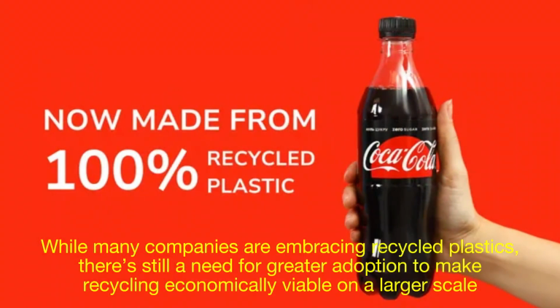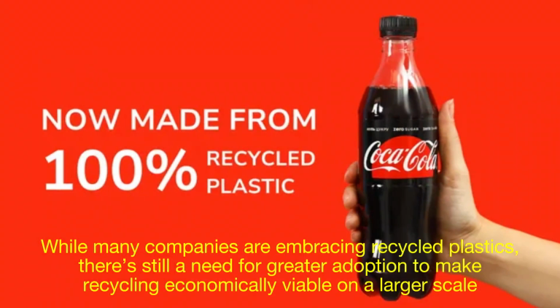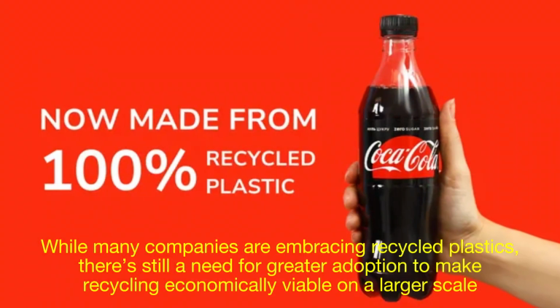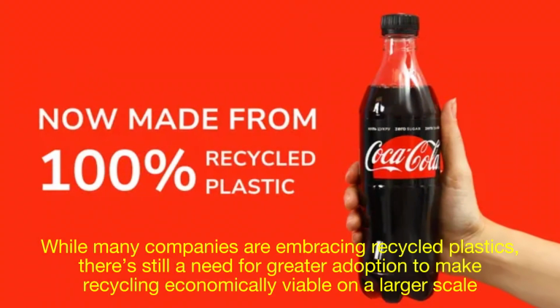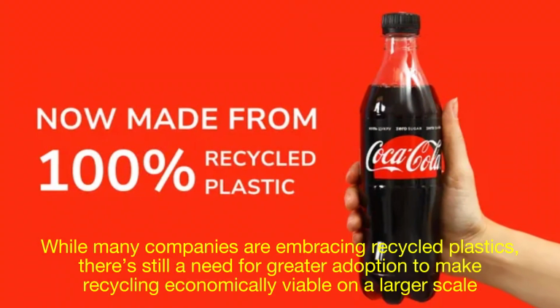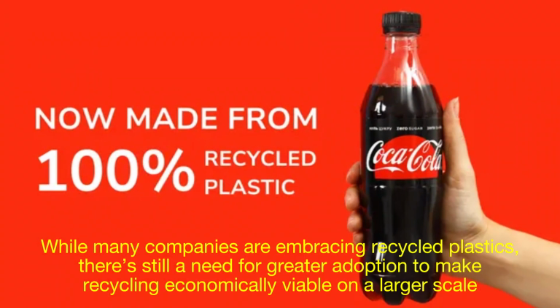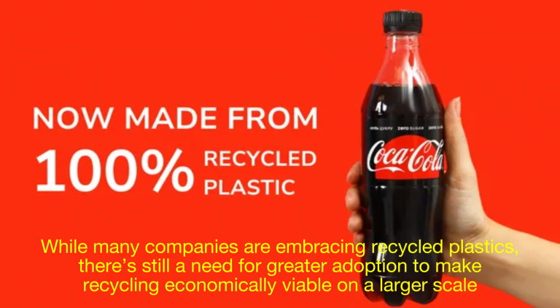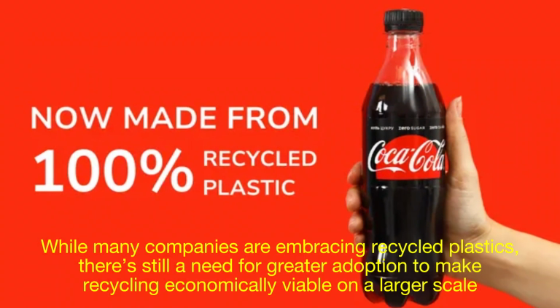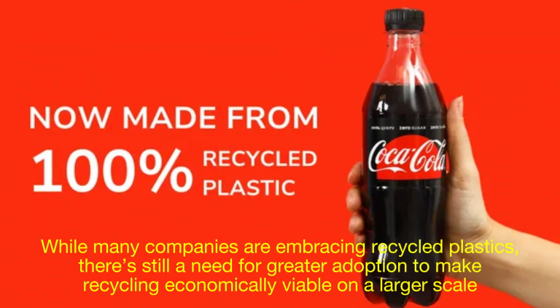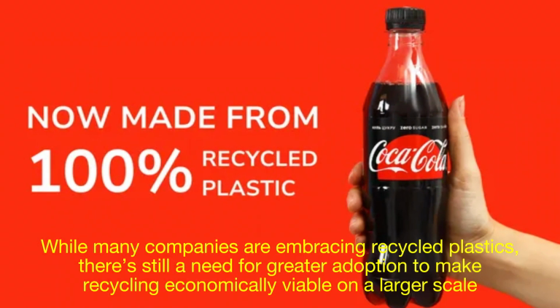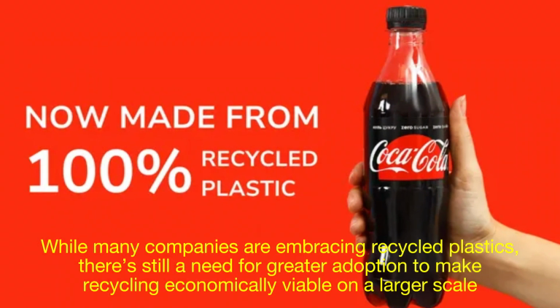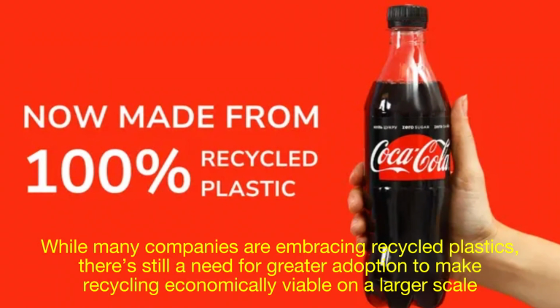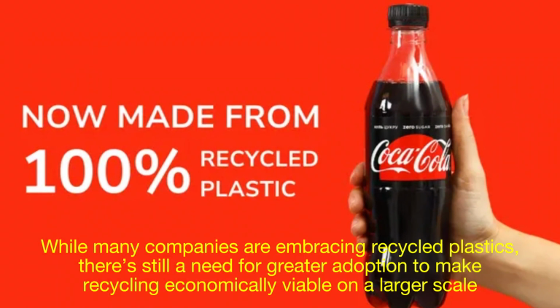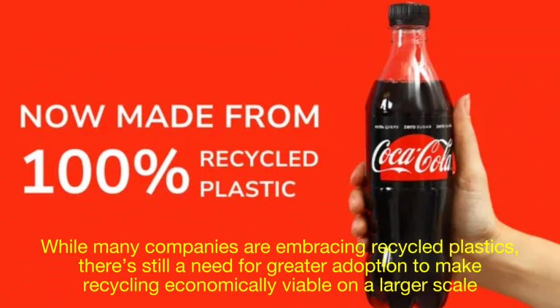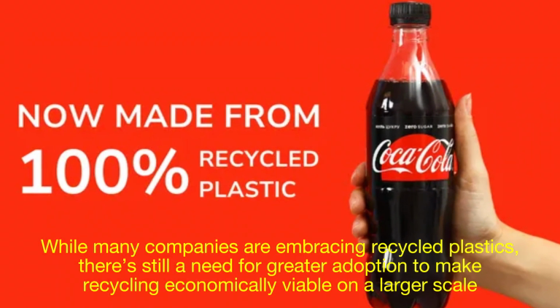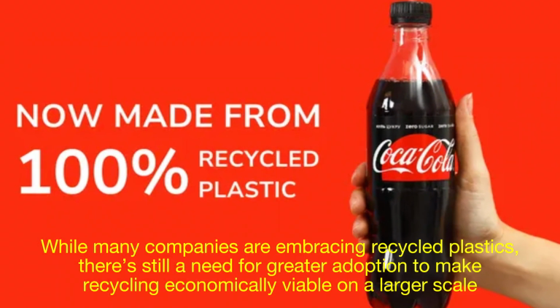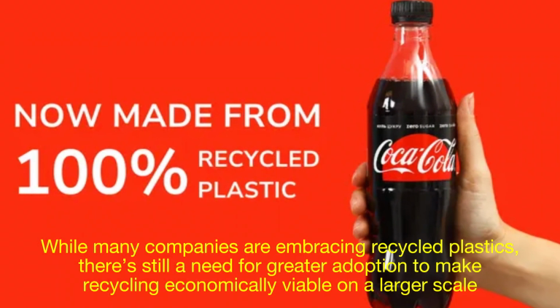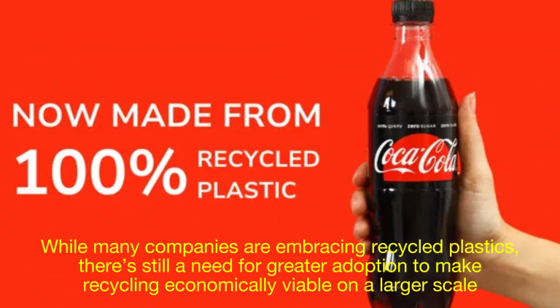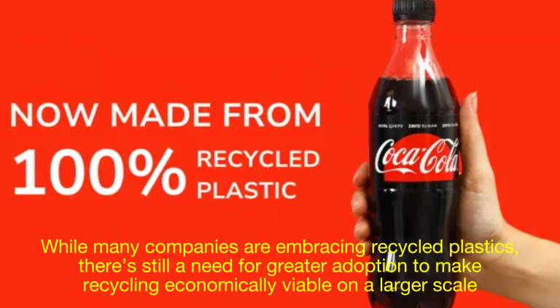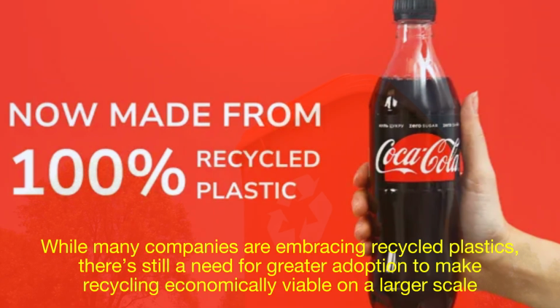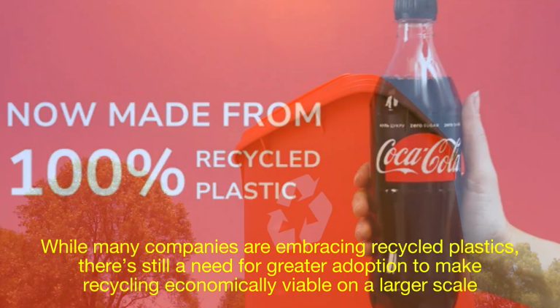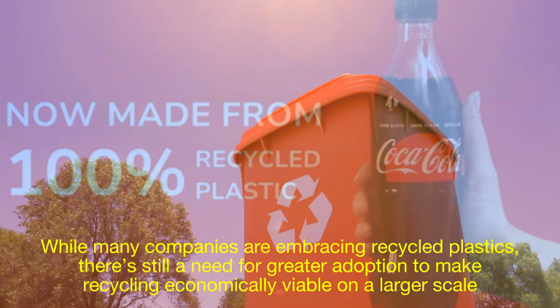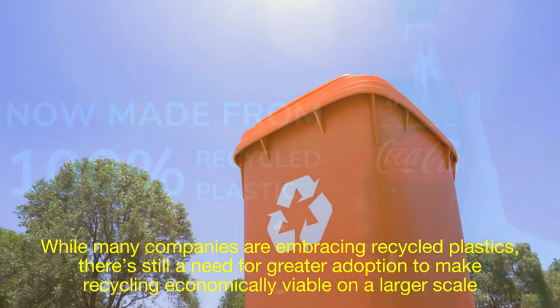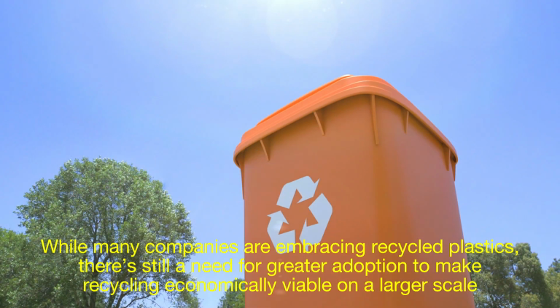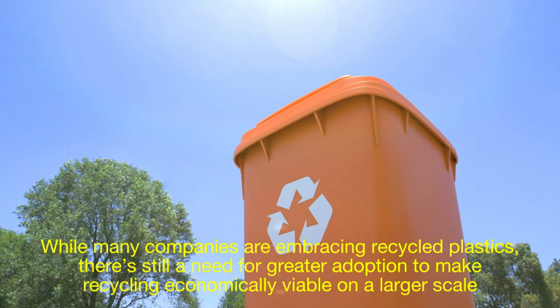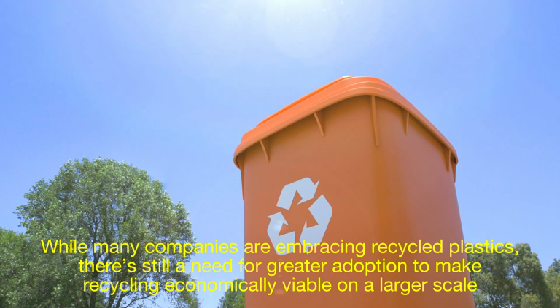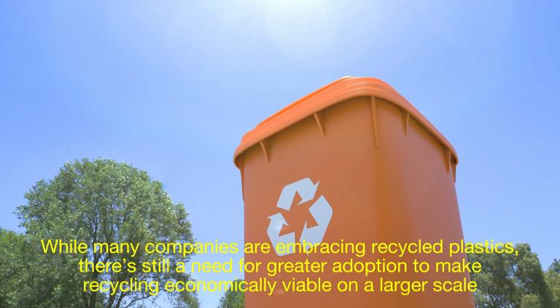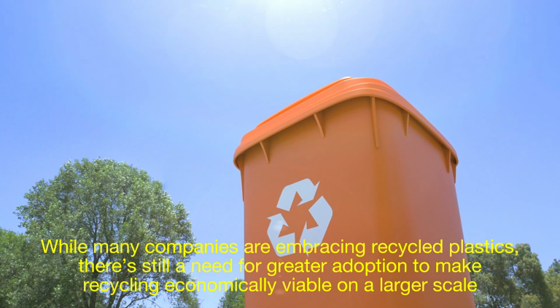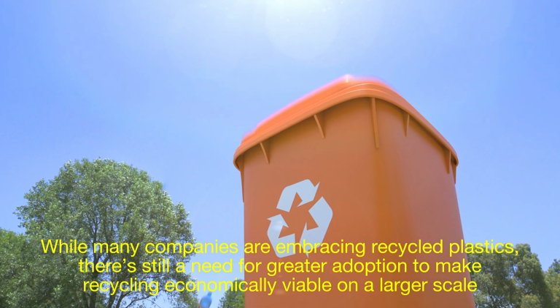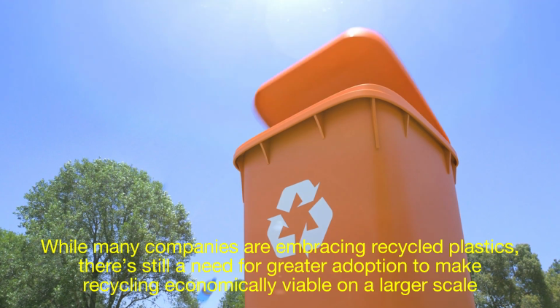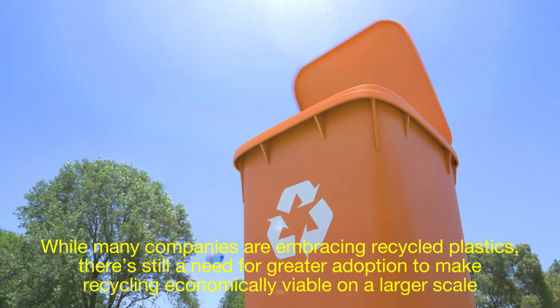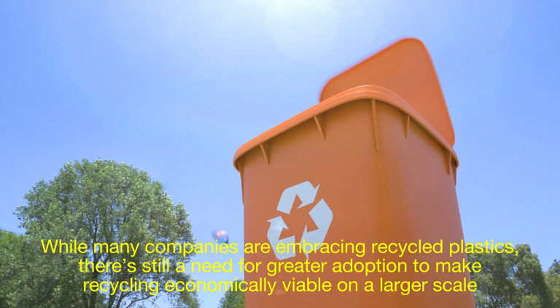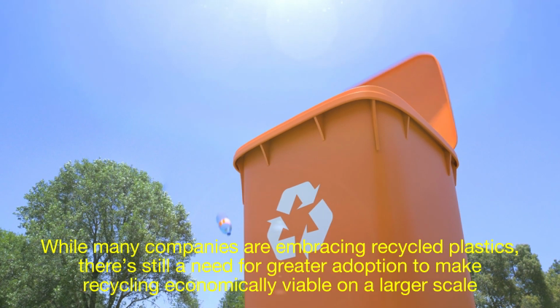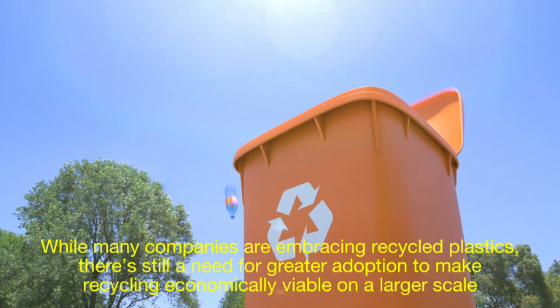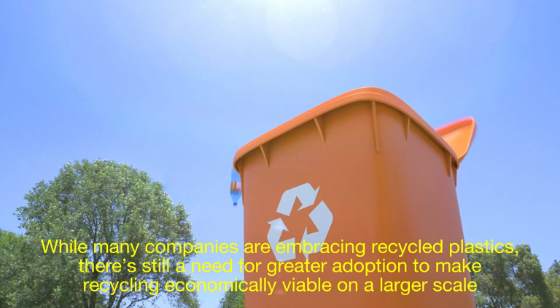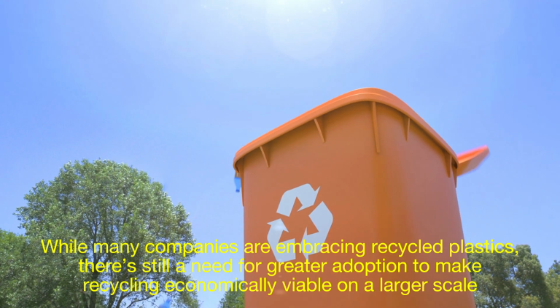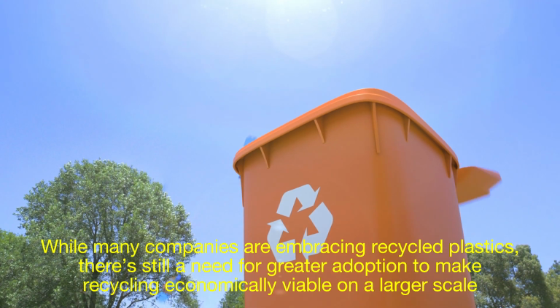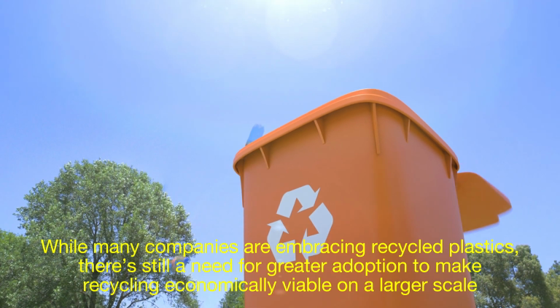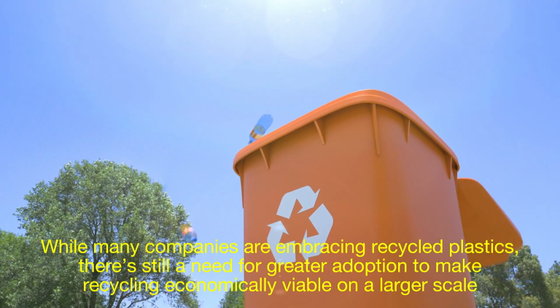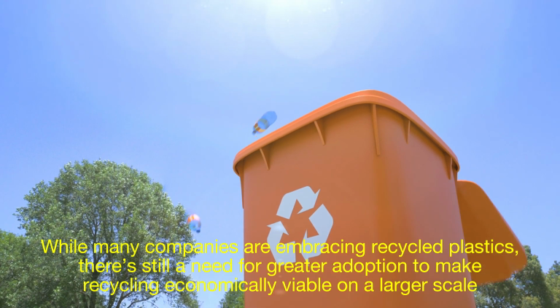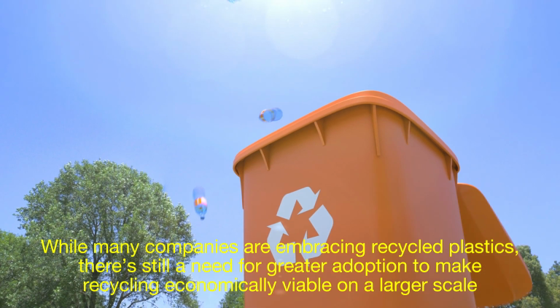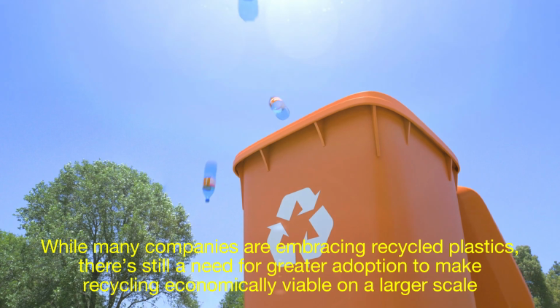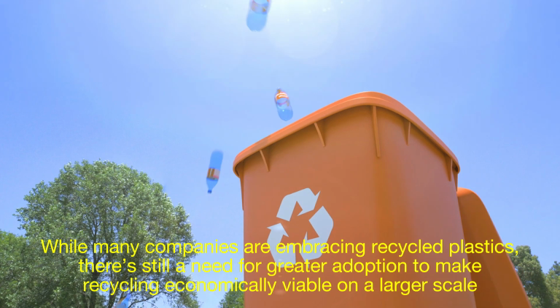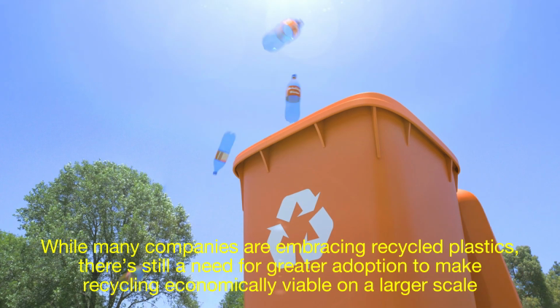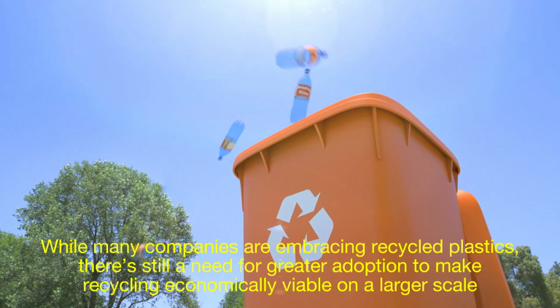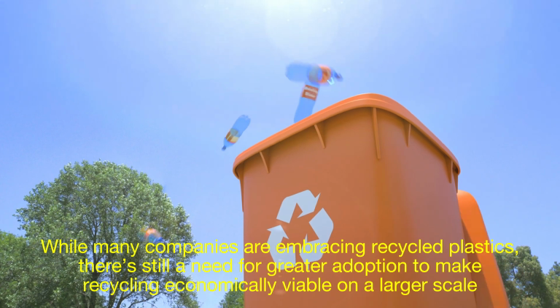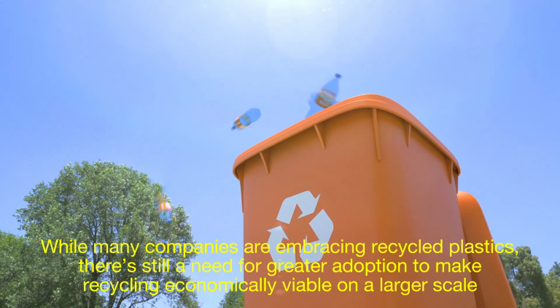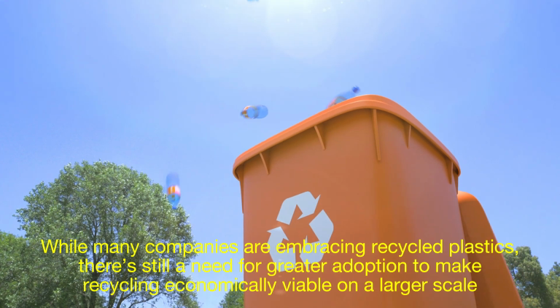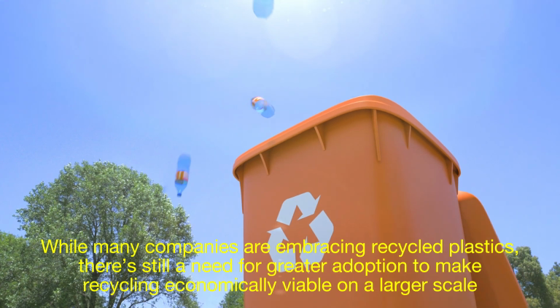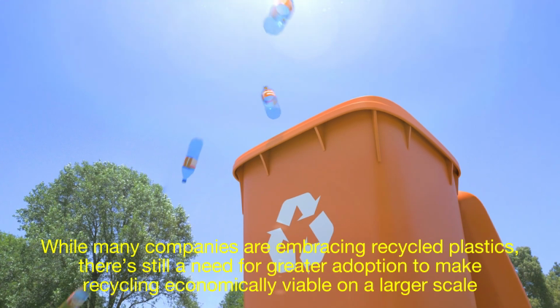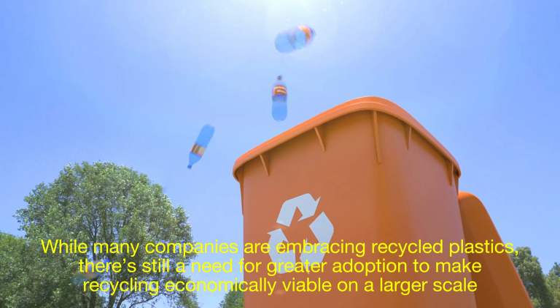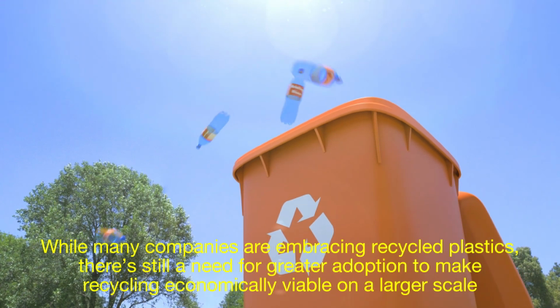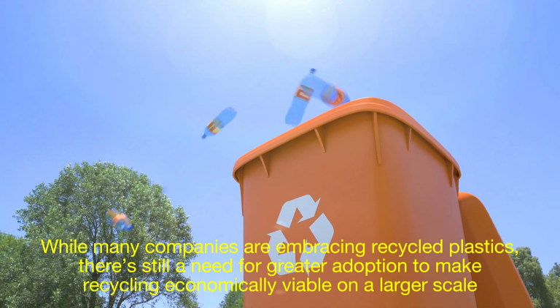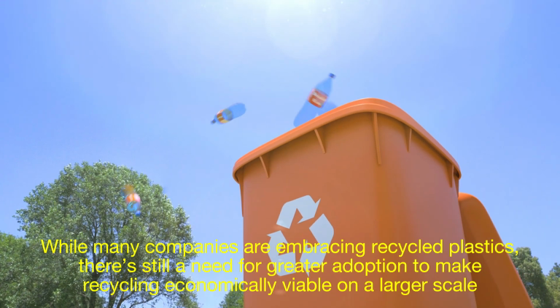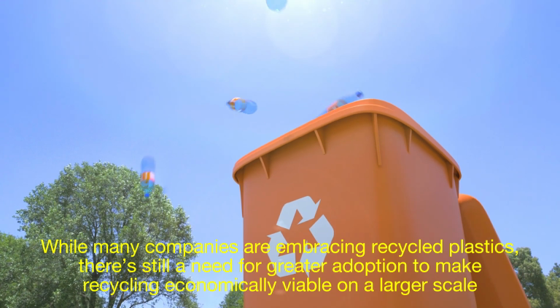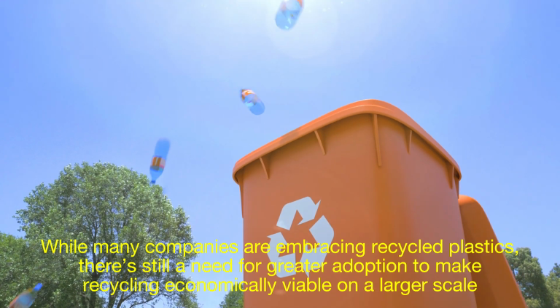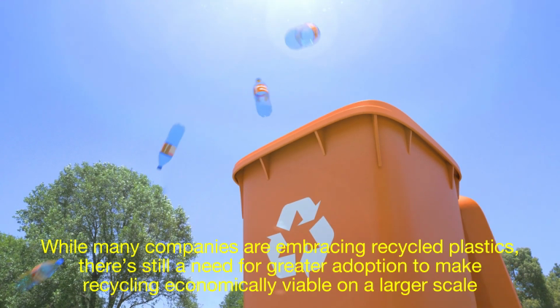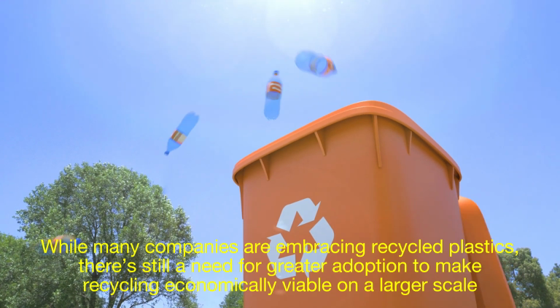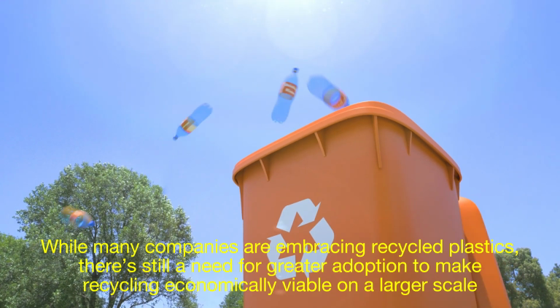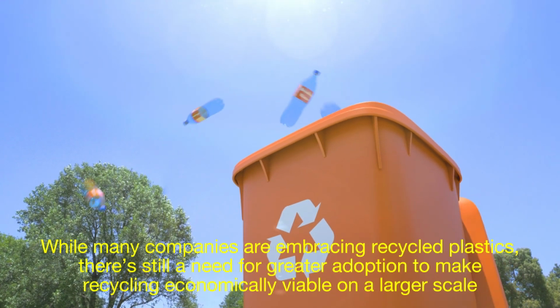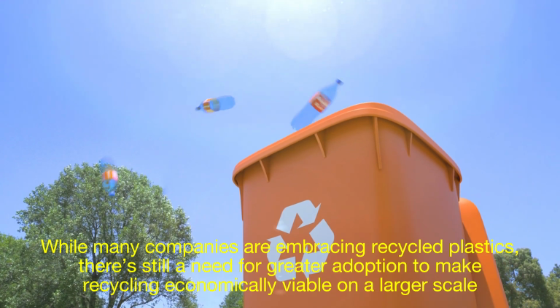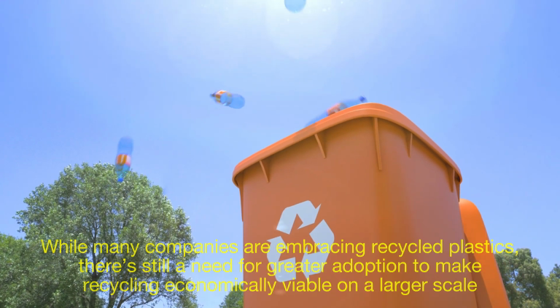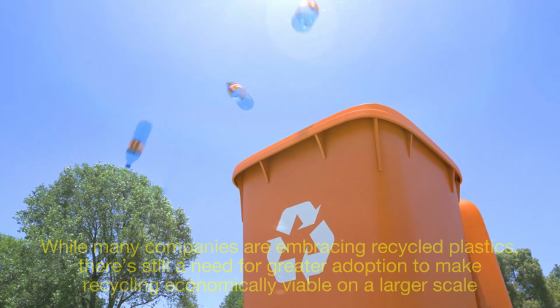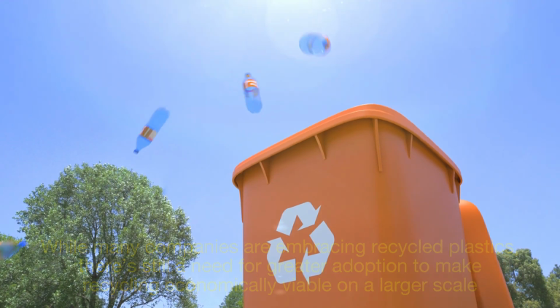Another challenge is market demand. While many companies are embracing recycled plastics, there's still a need for greater adoption to make recycling economically viable on a larger scale.